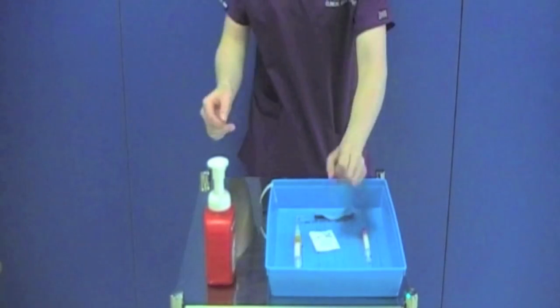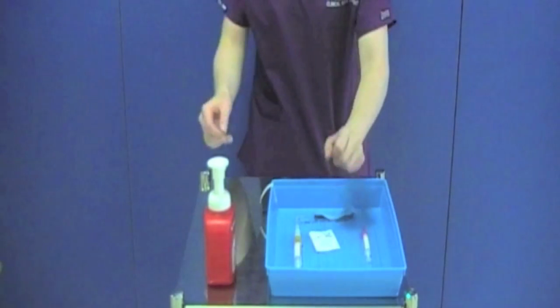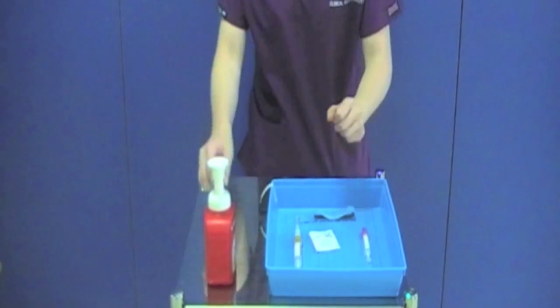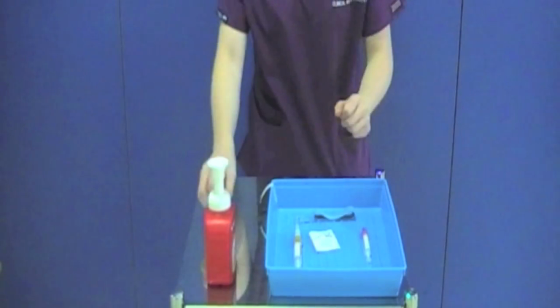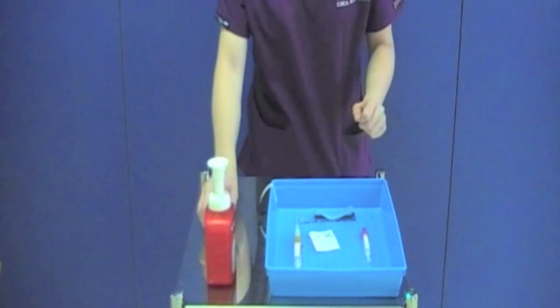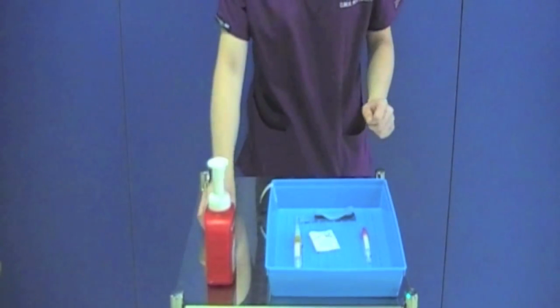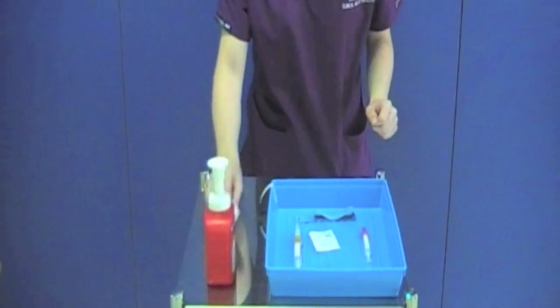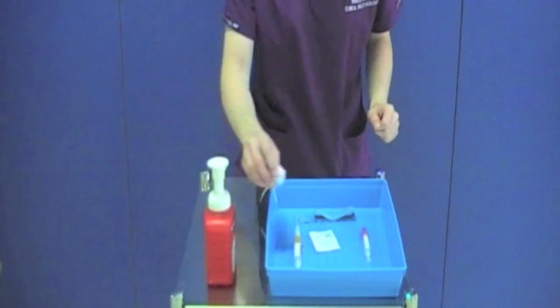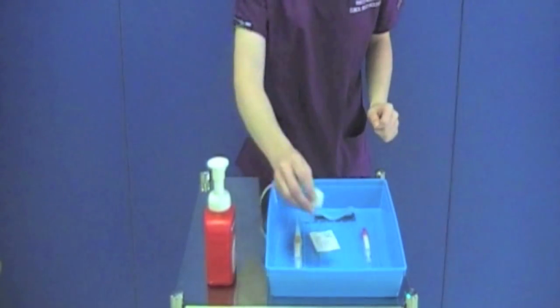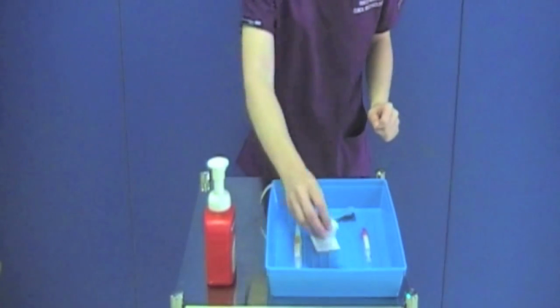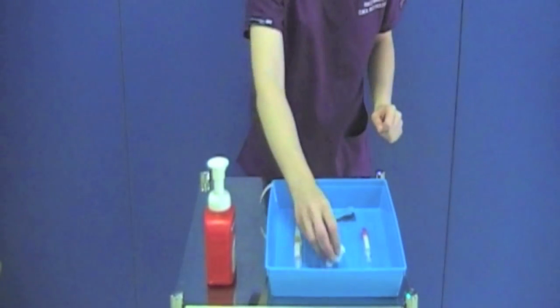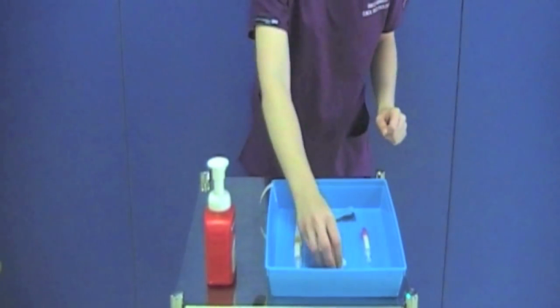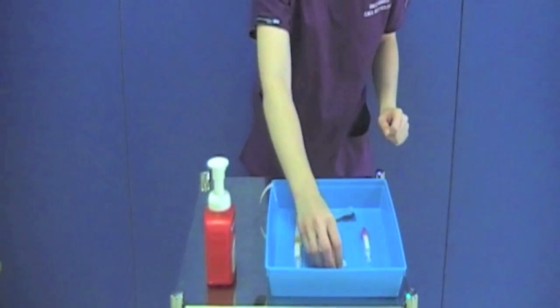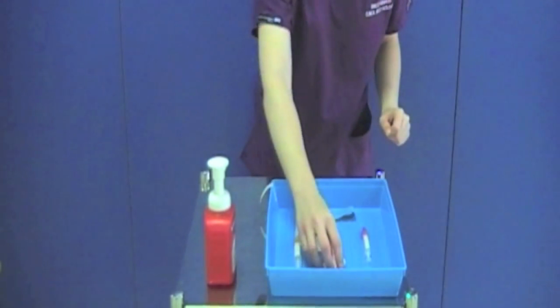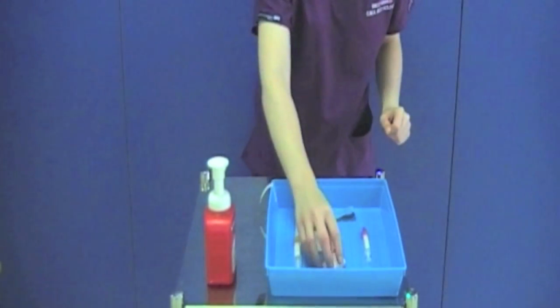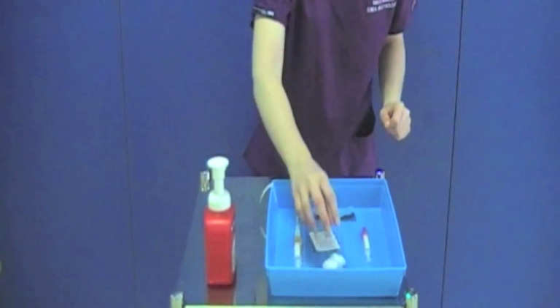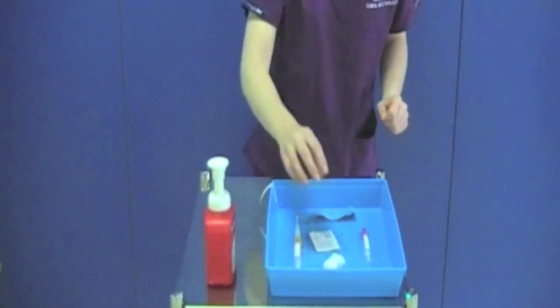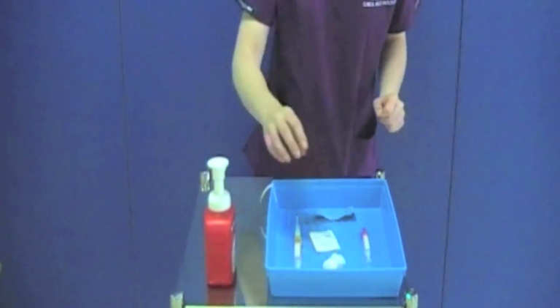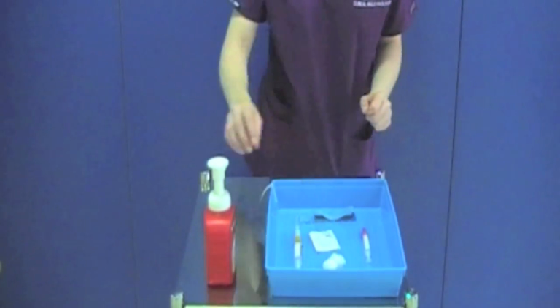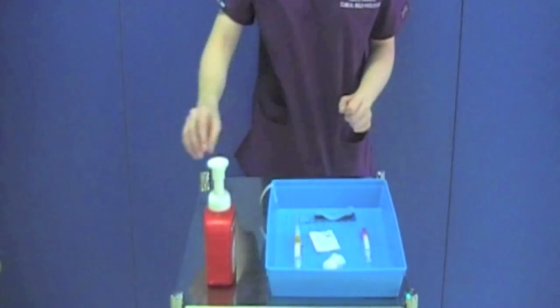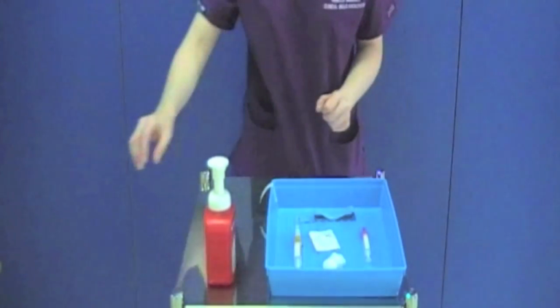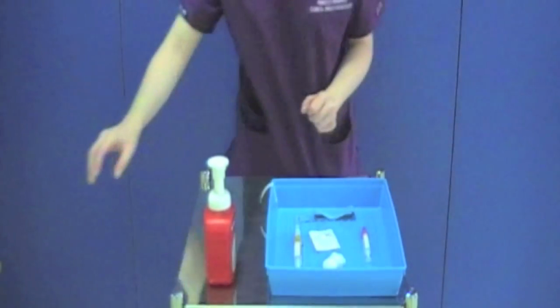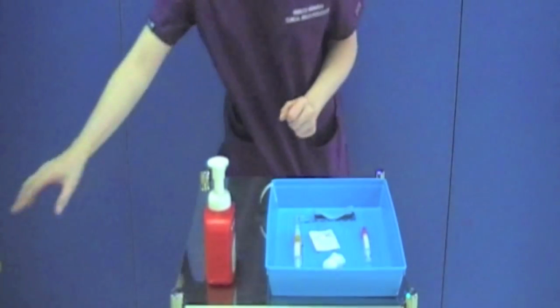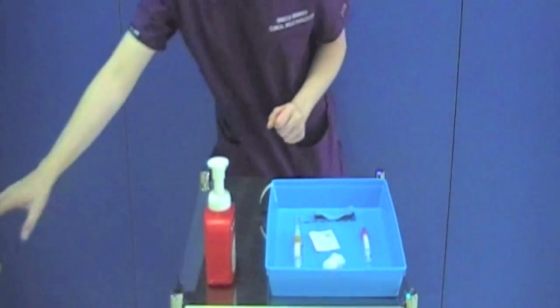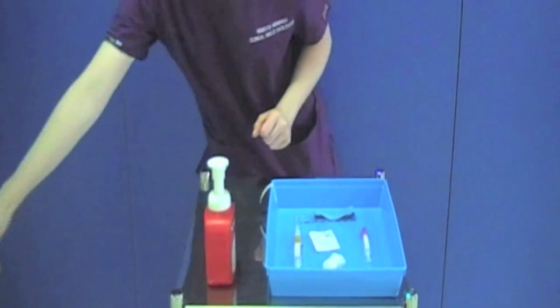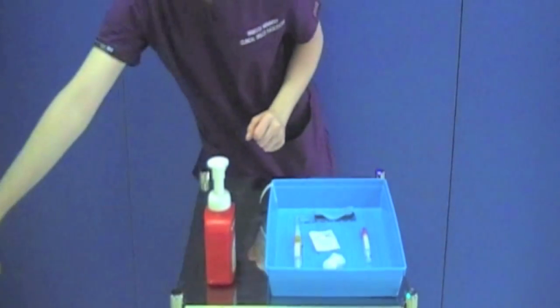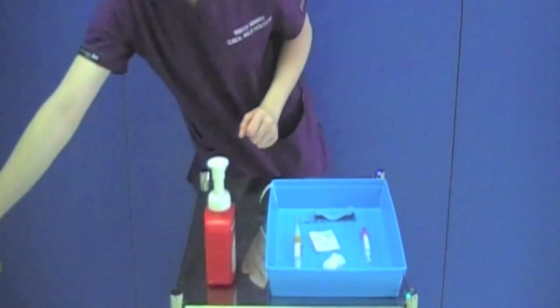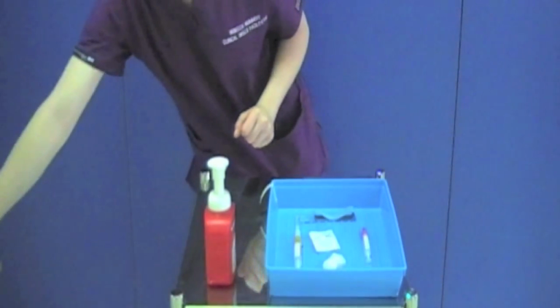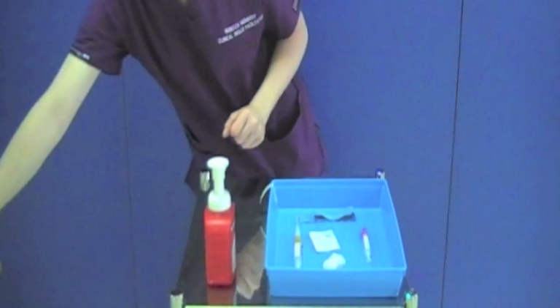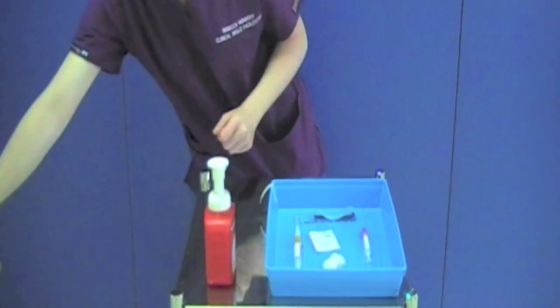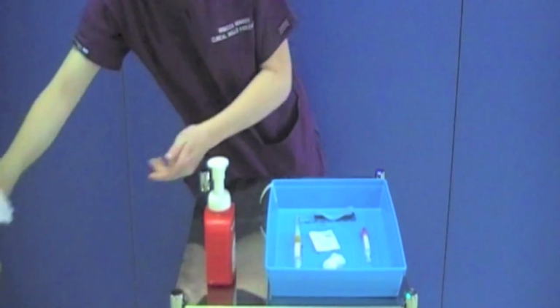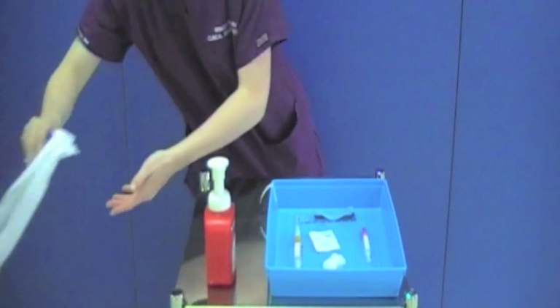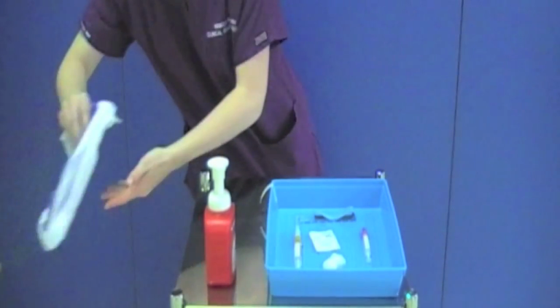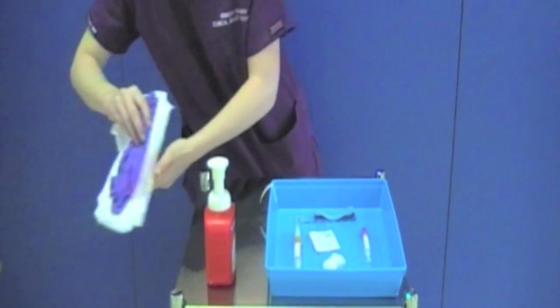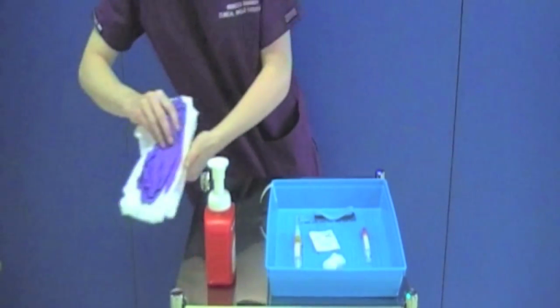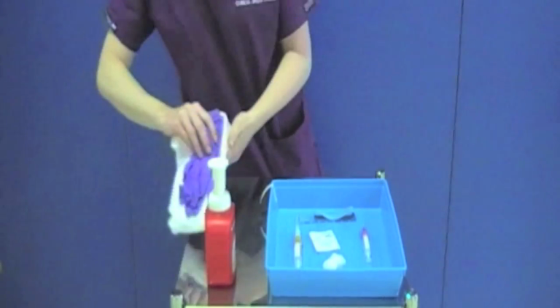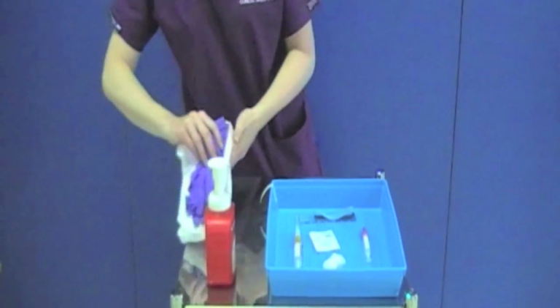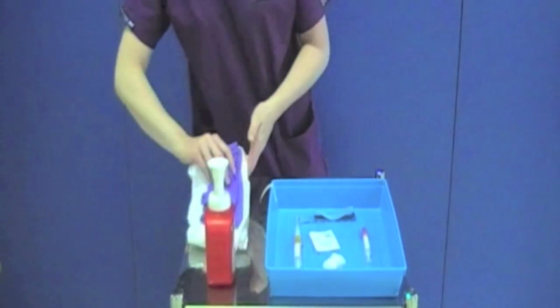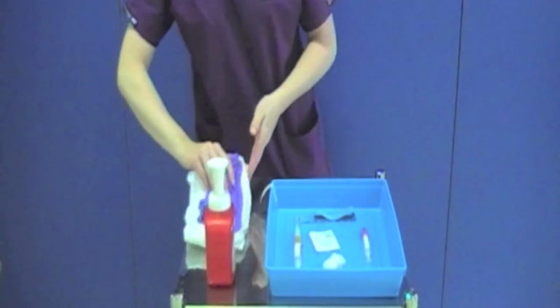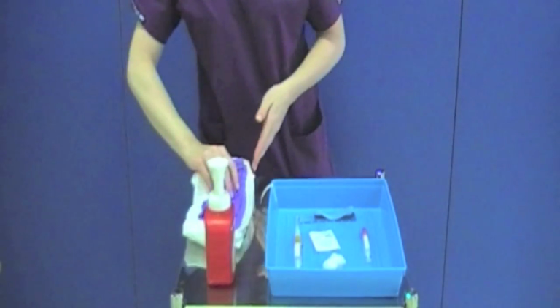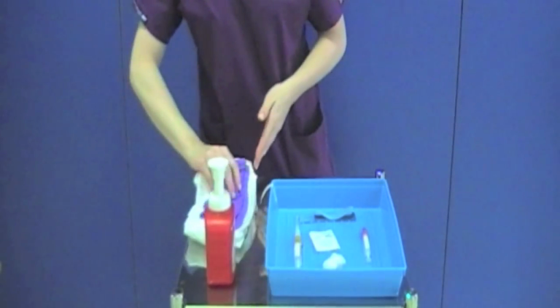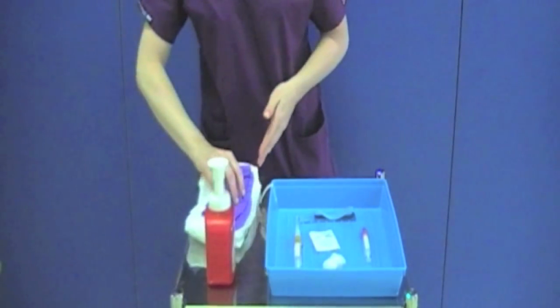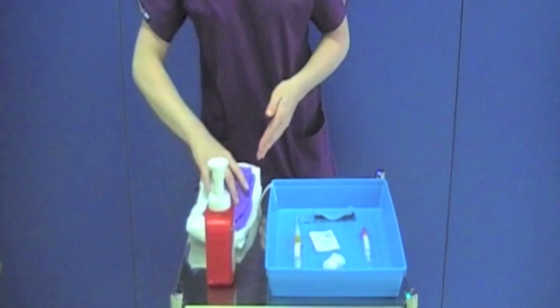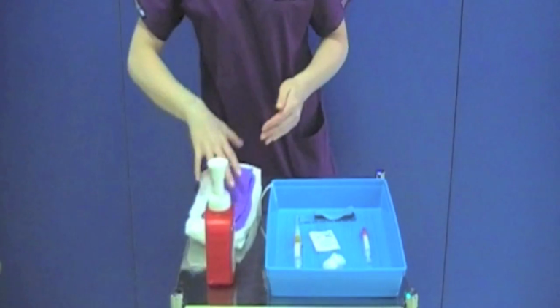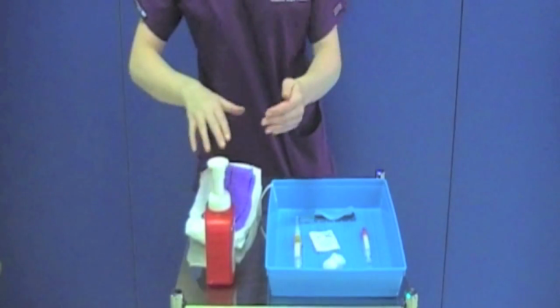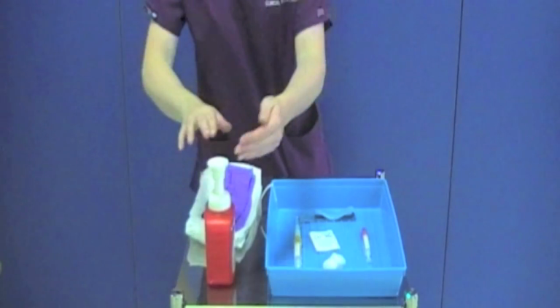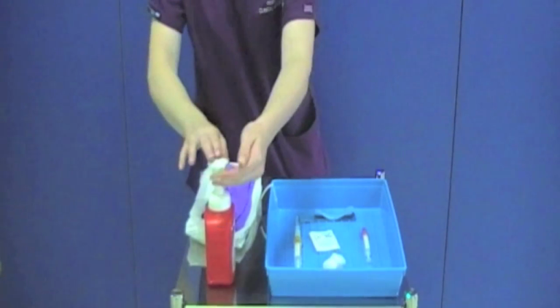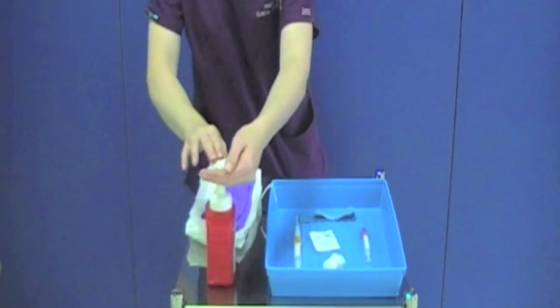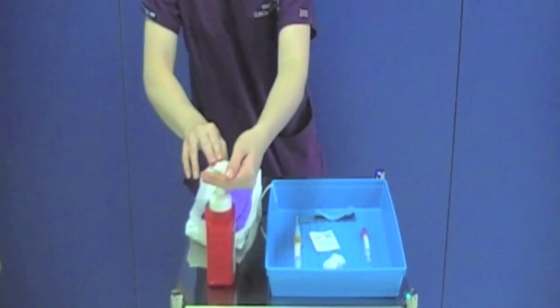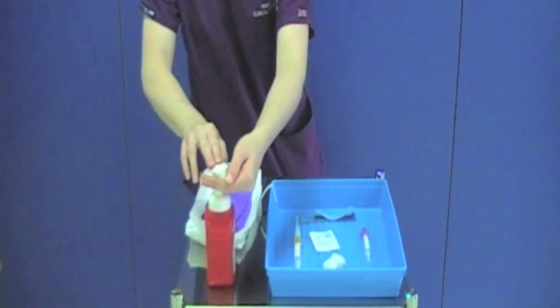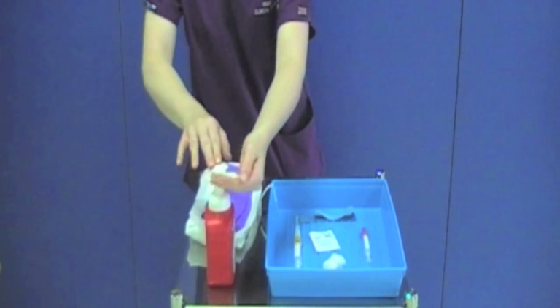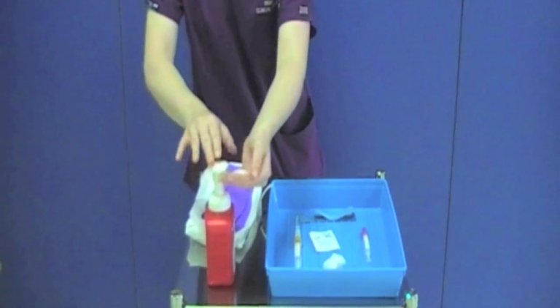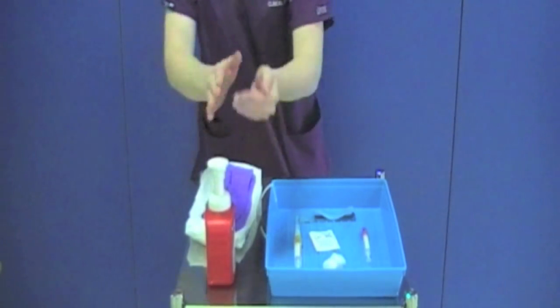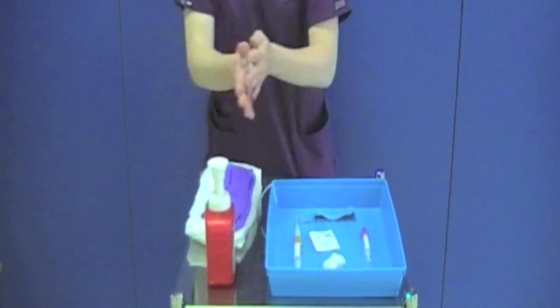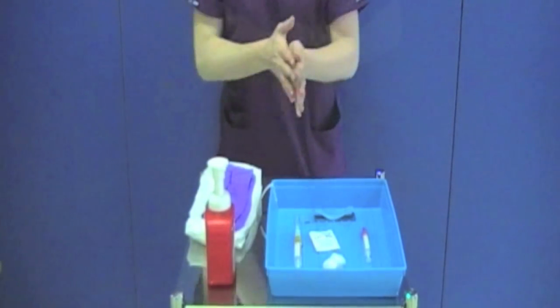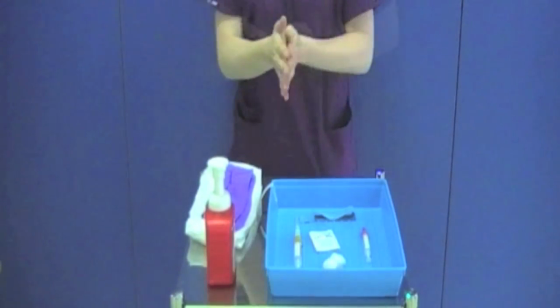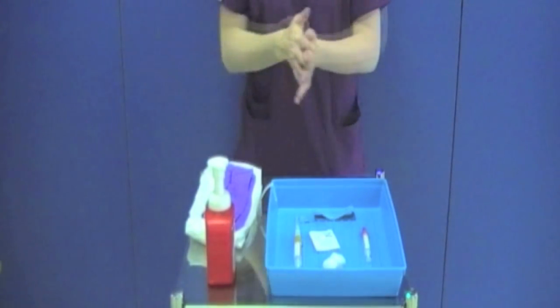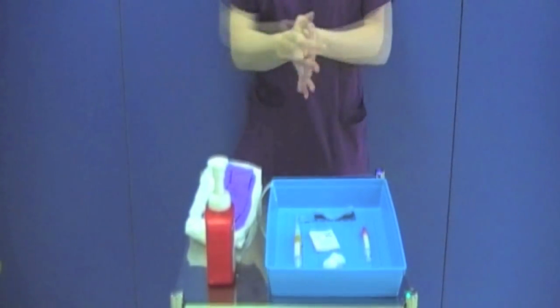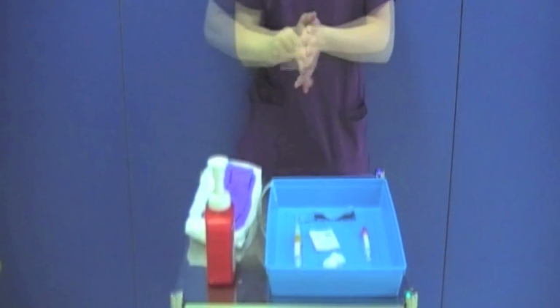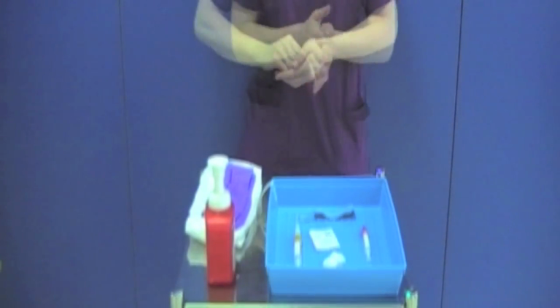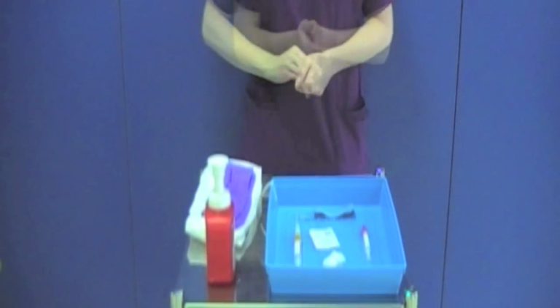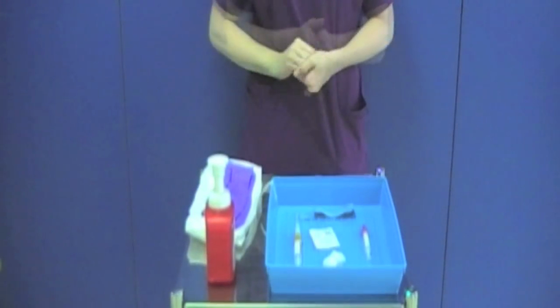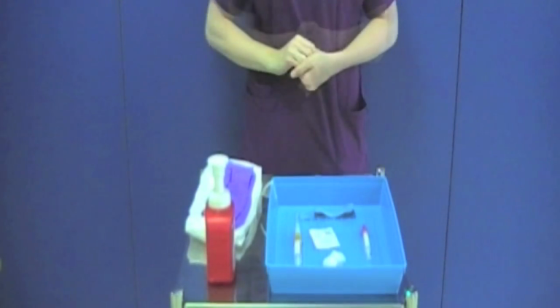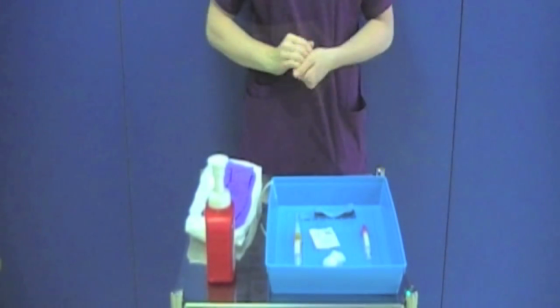Place your apron and gloves onto the clean trolley. Decontaminate your hands and proceed directly to your patient.